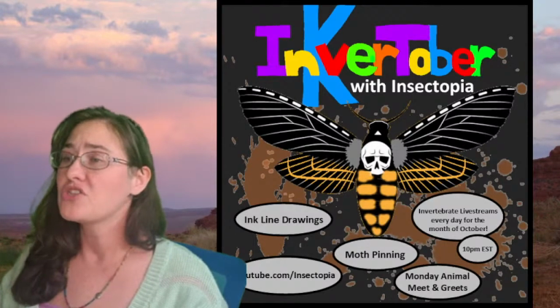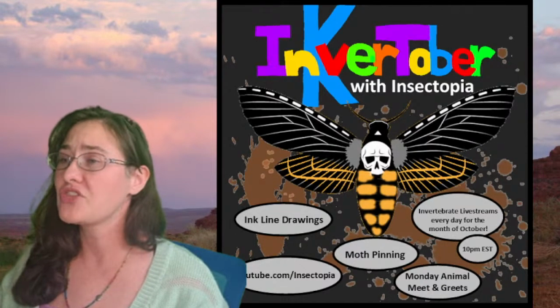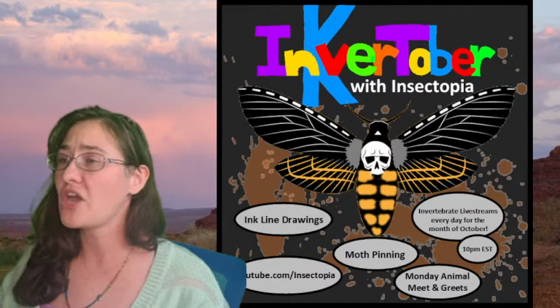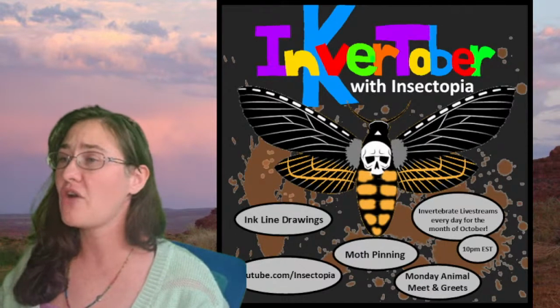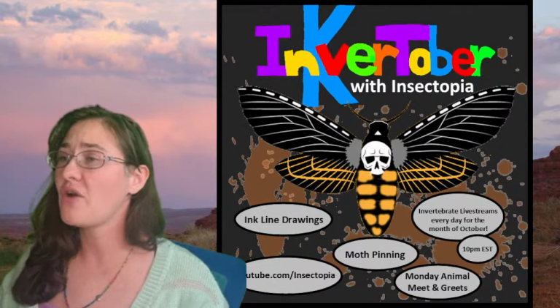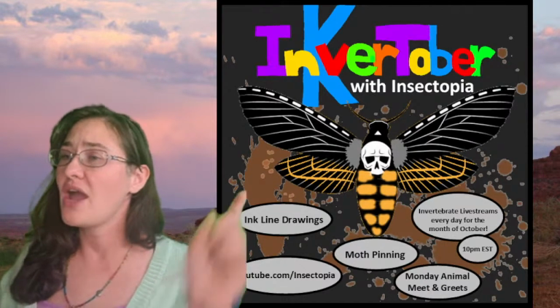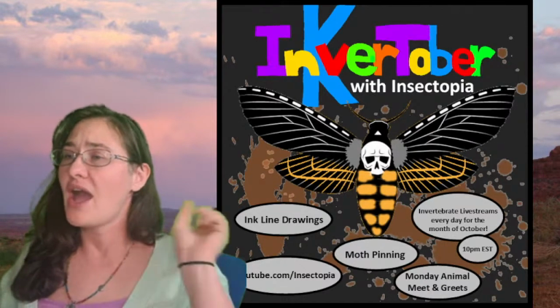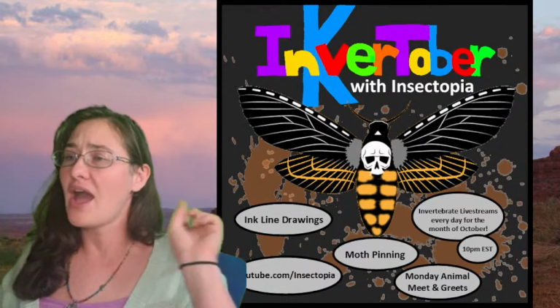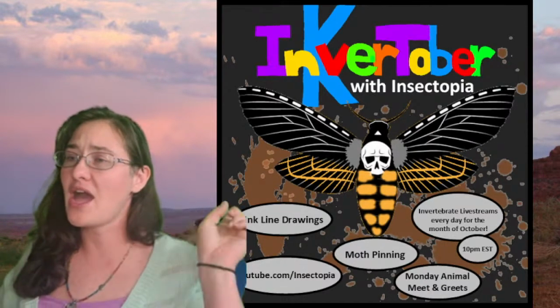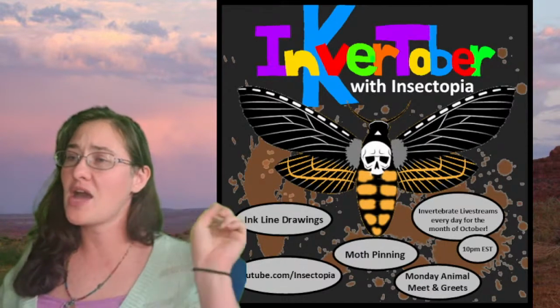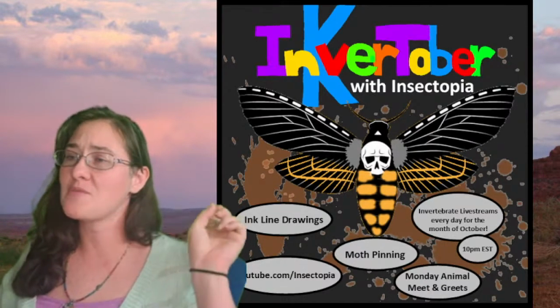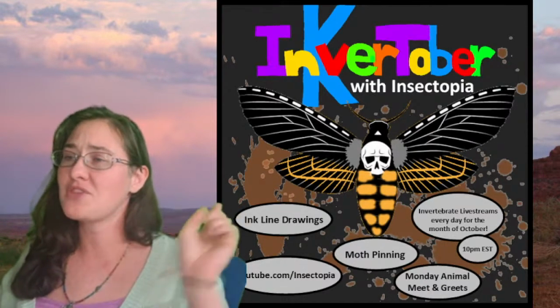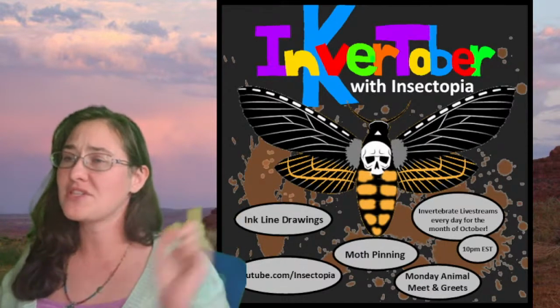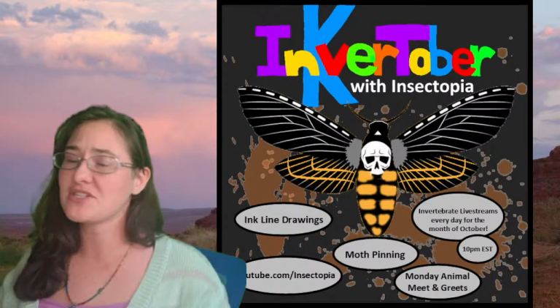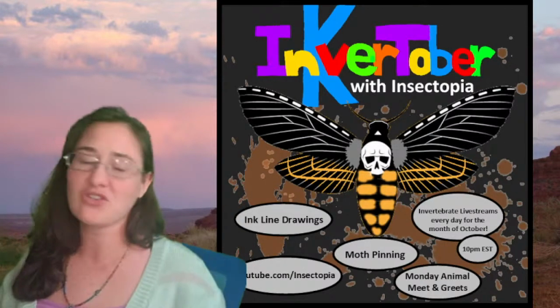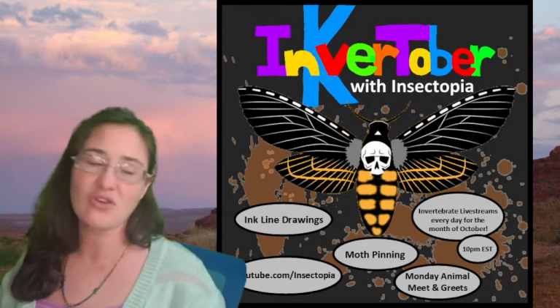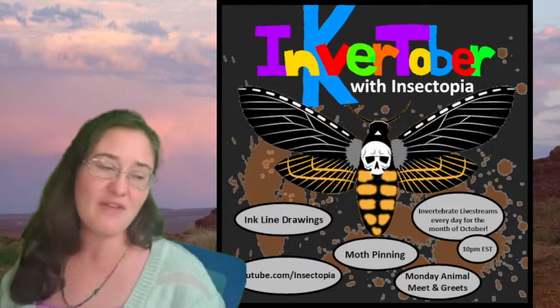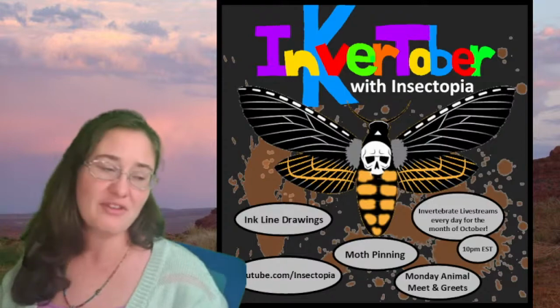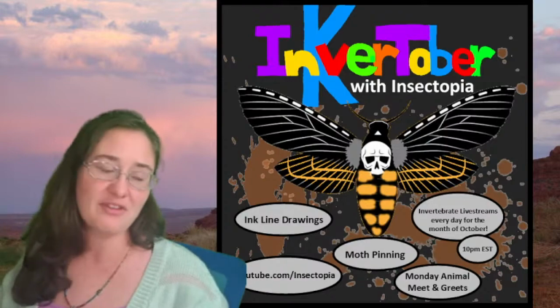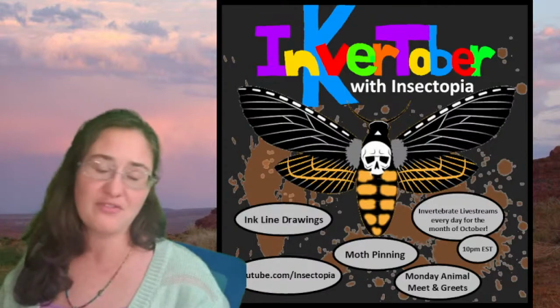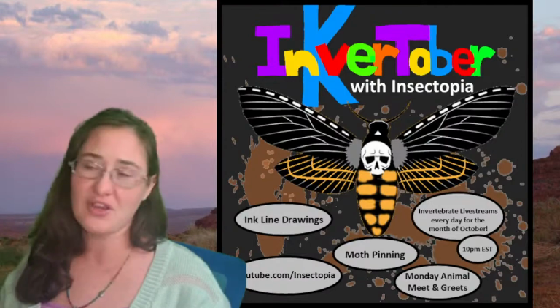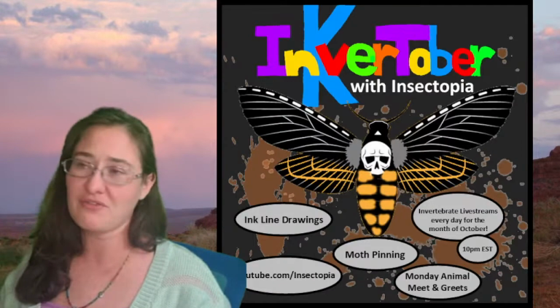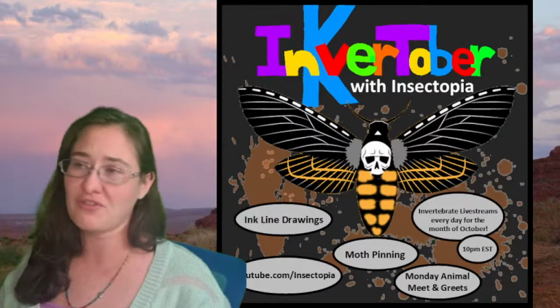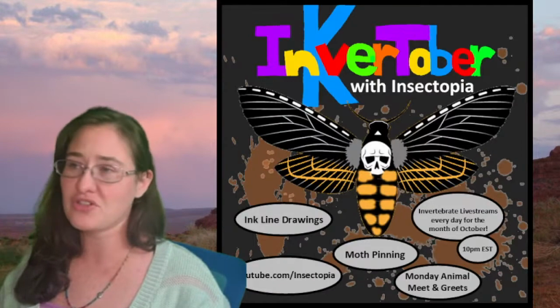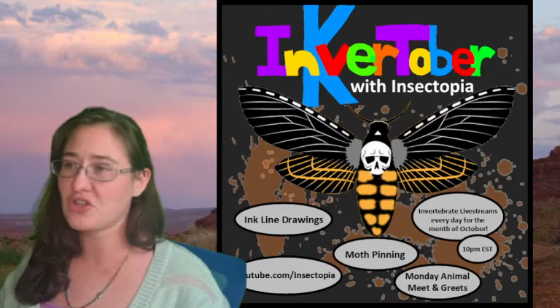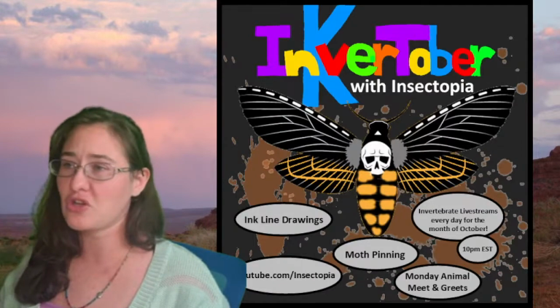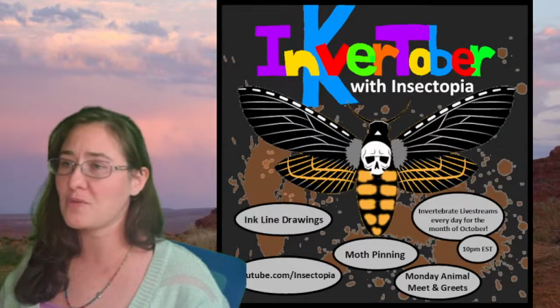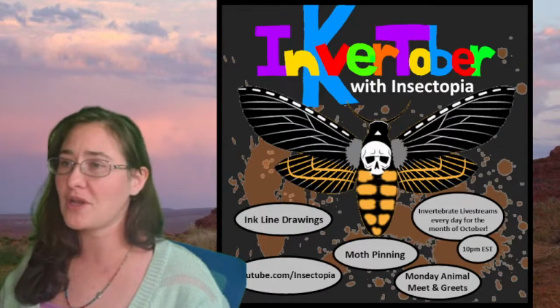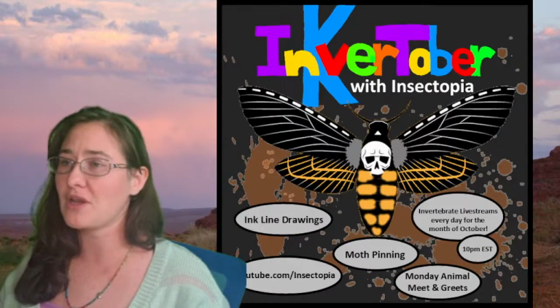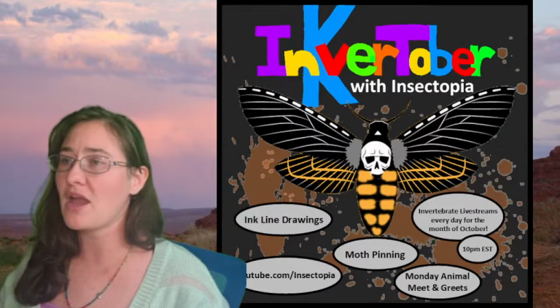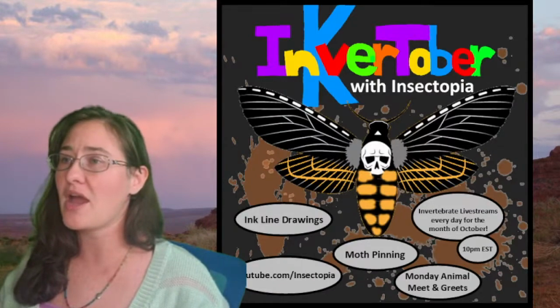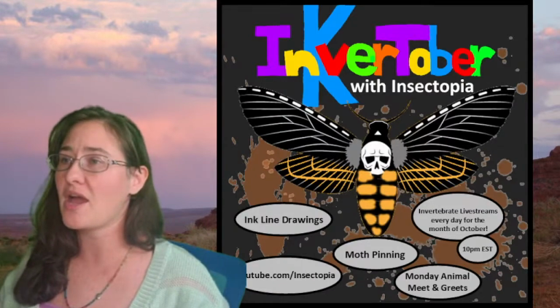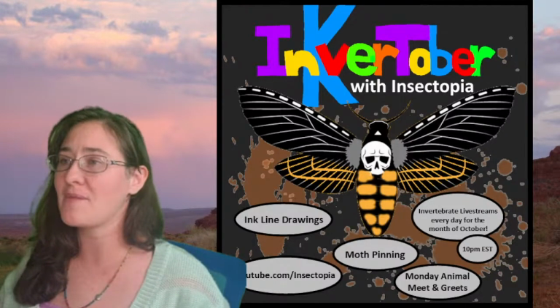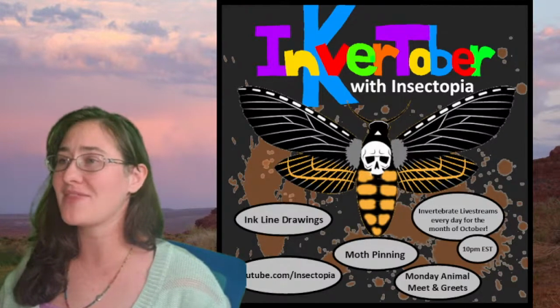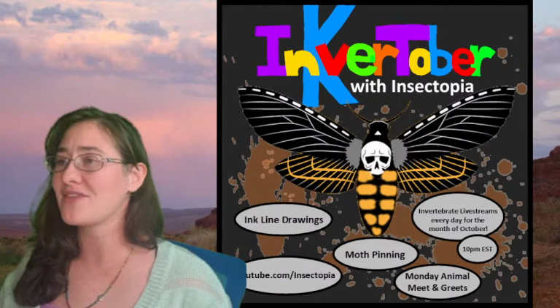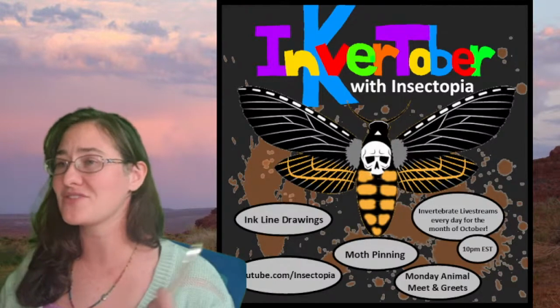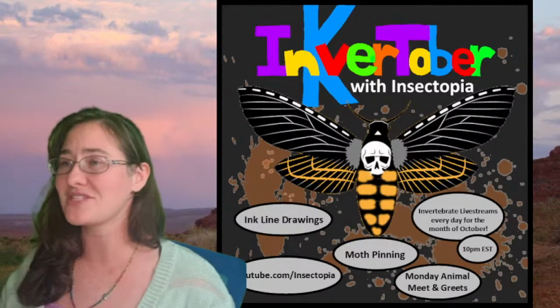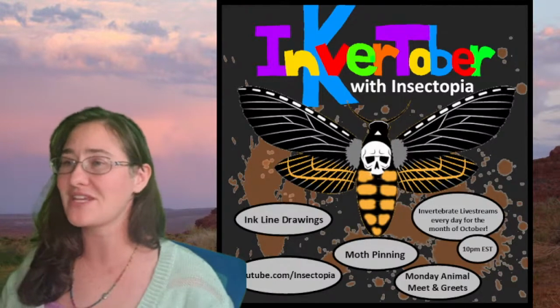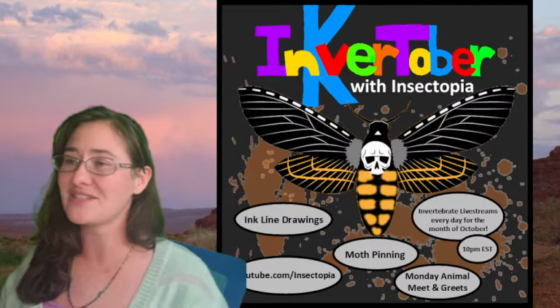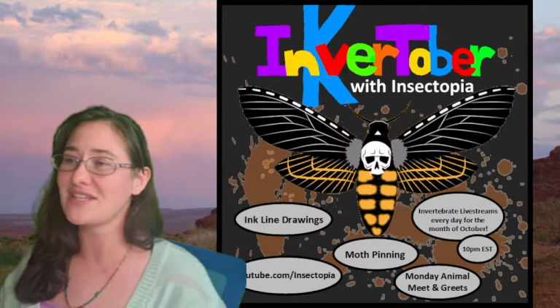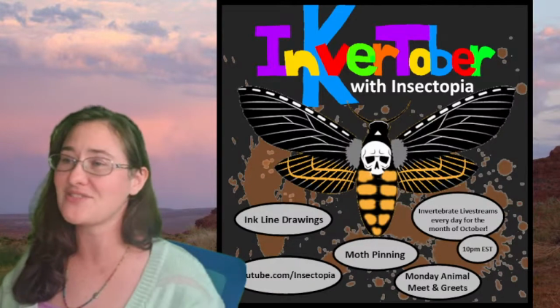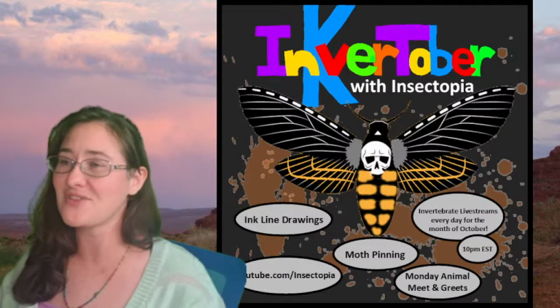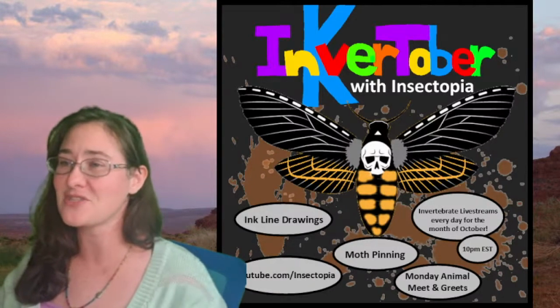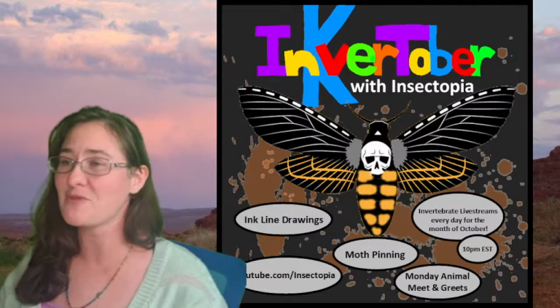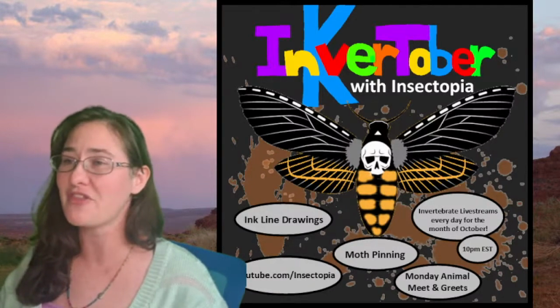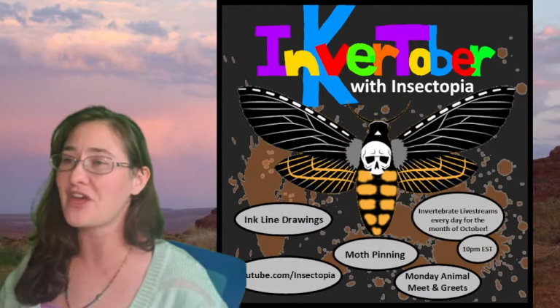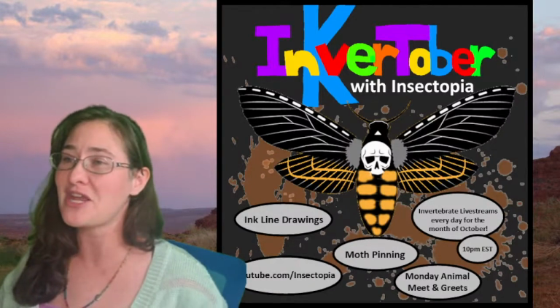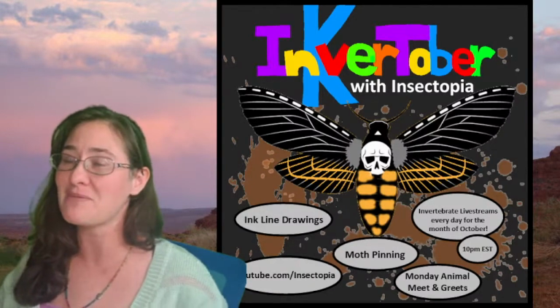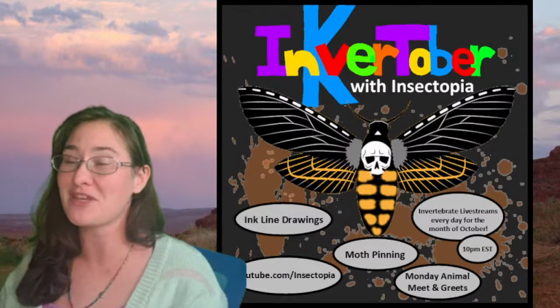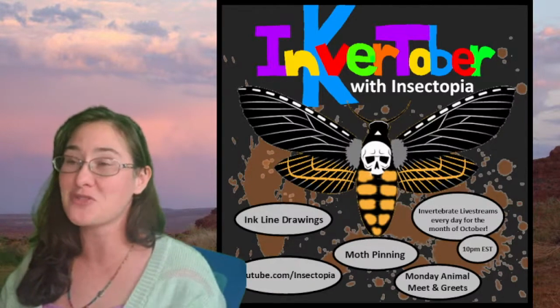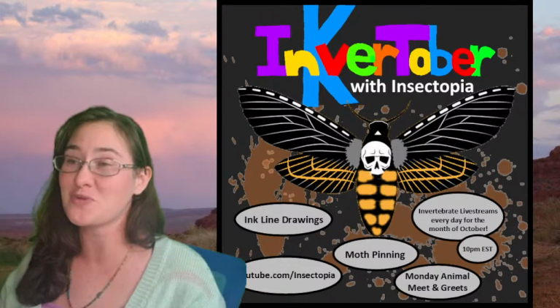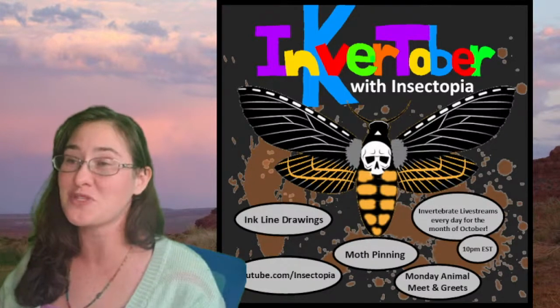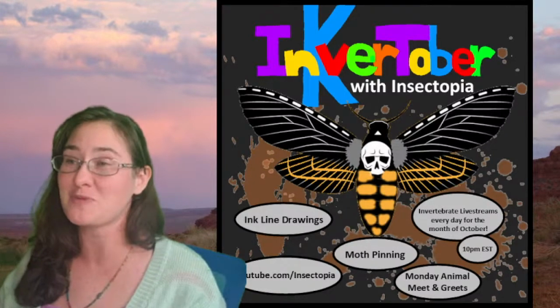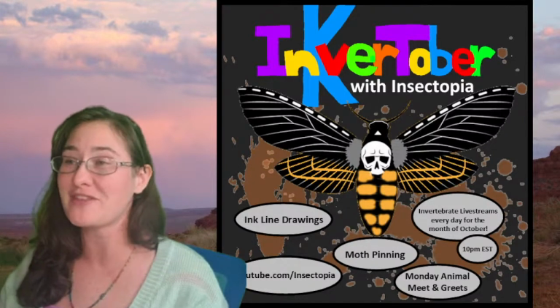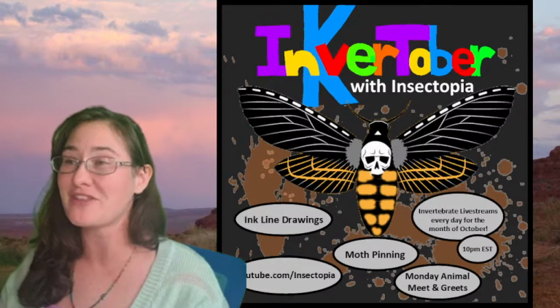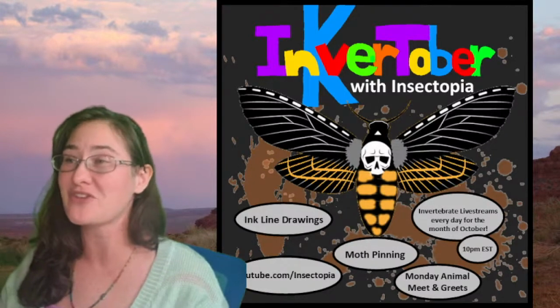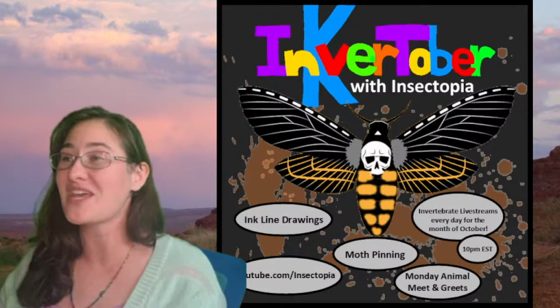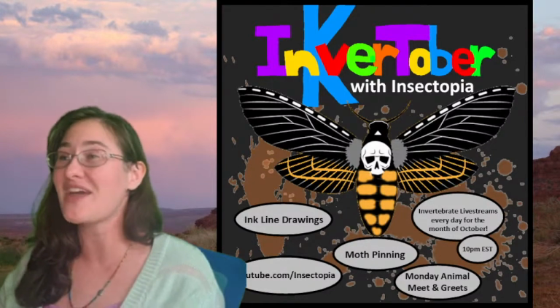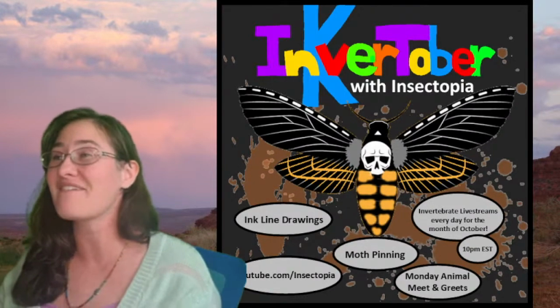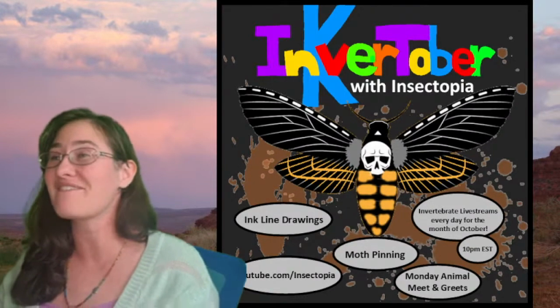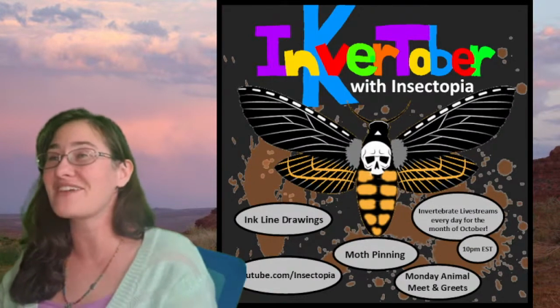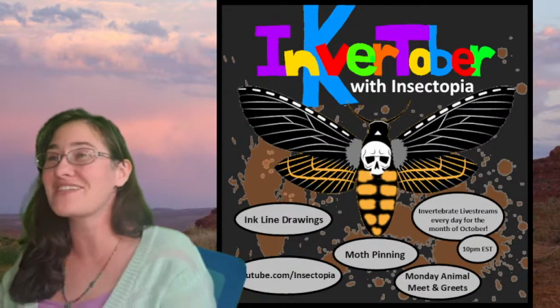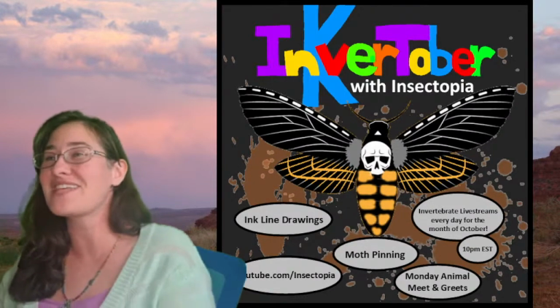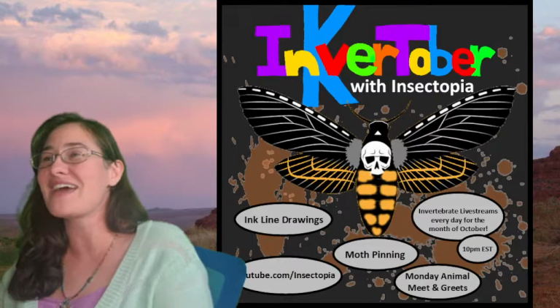This is the graphic for Inverttober and there's a Death's Head Sphinx Moth on it because we spread those every Saturday.